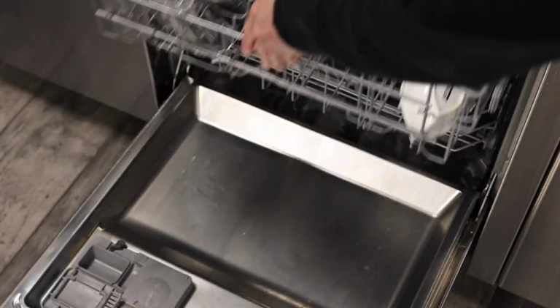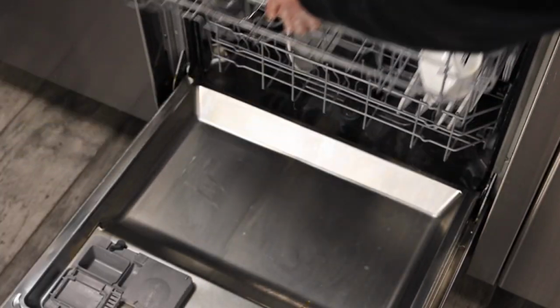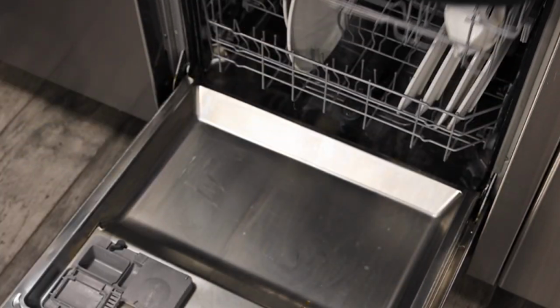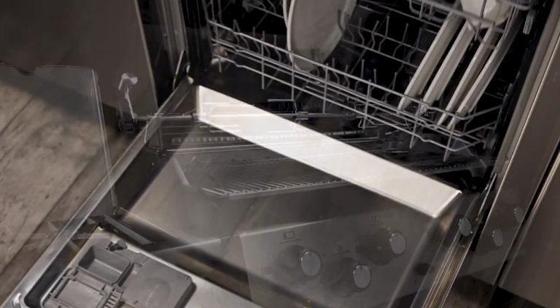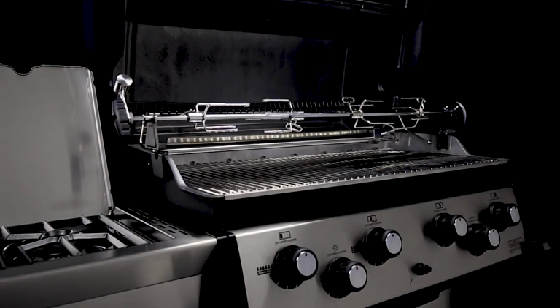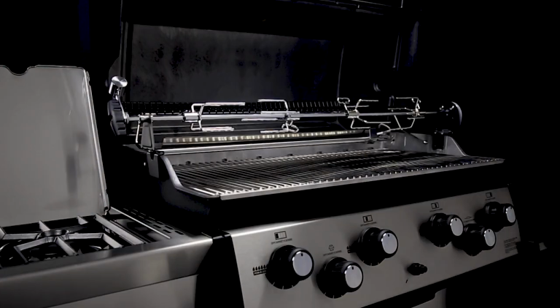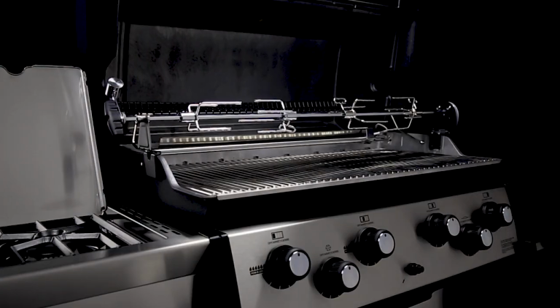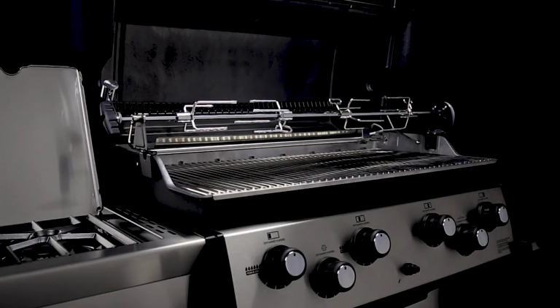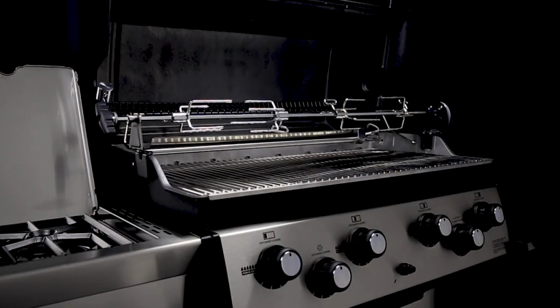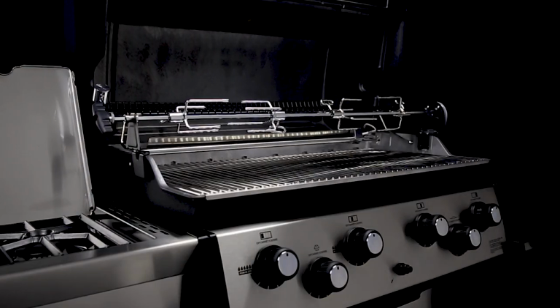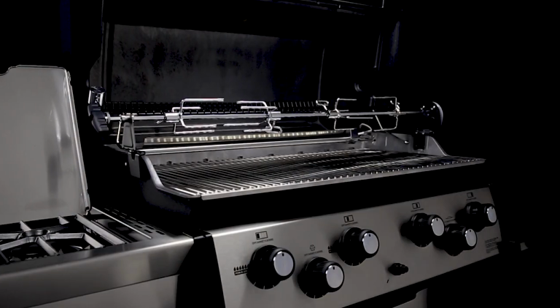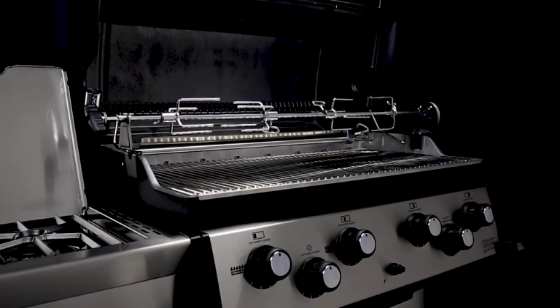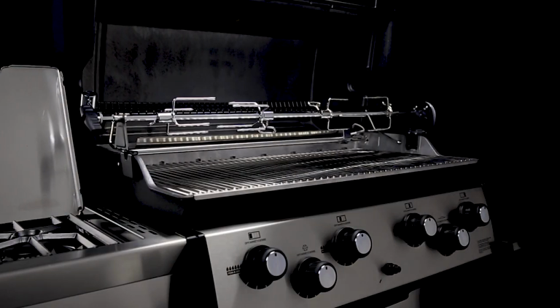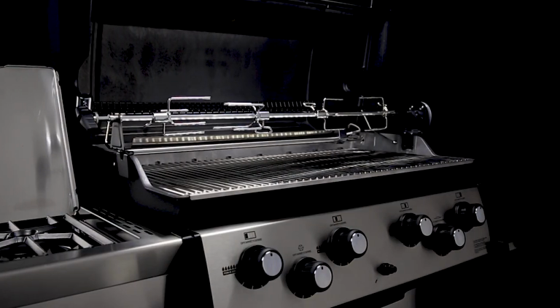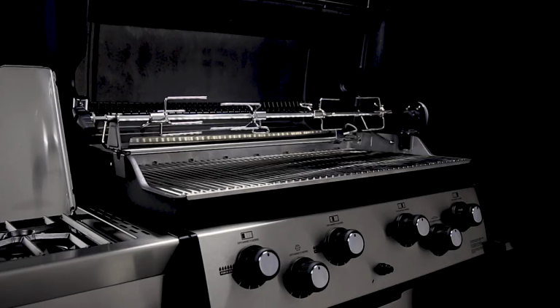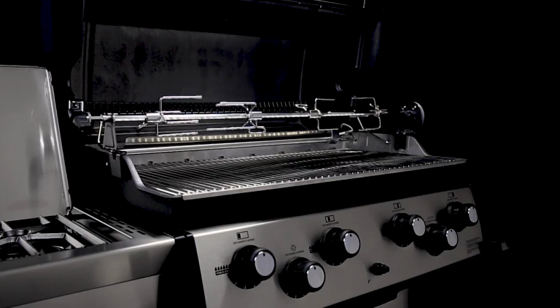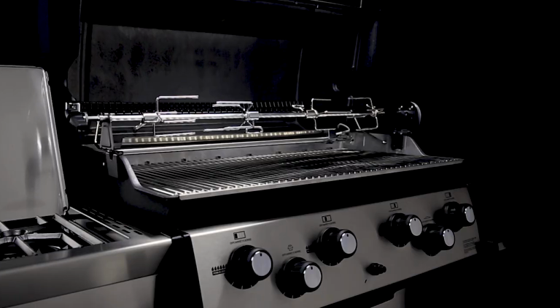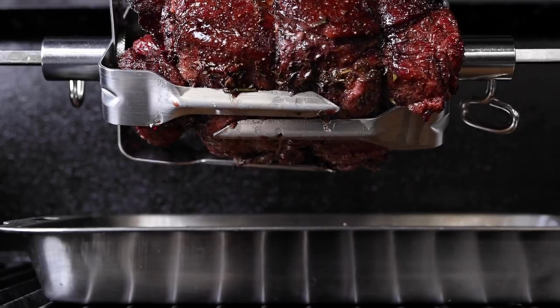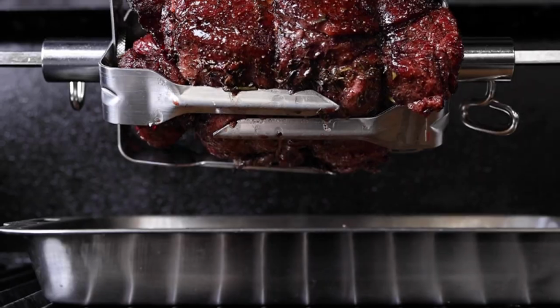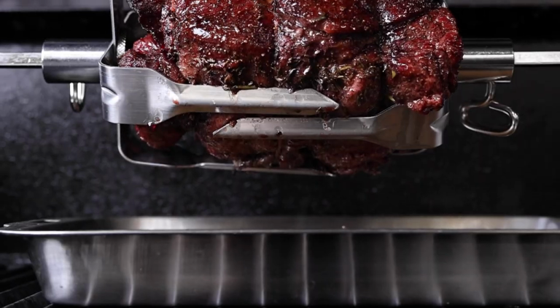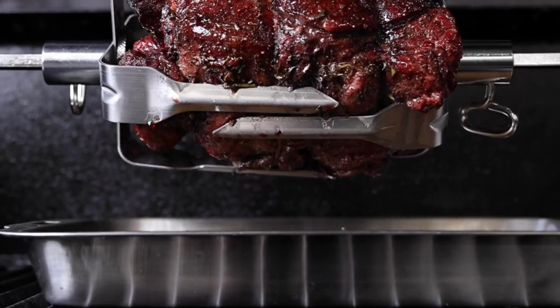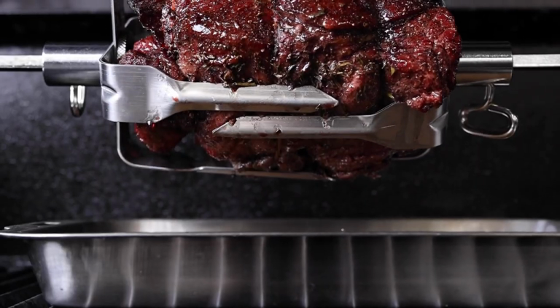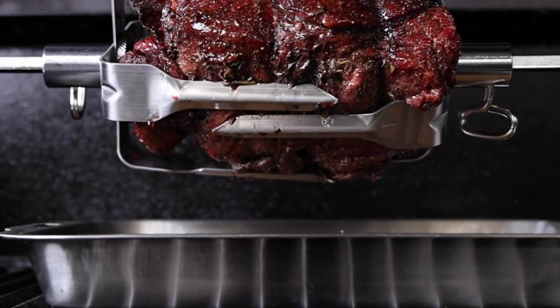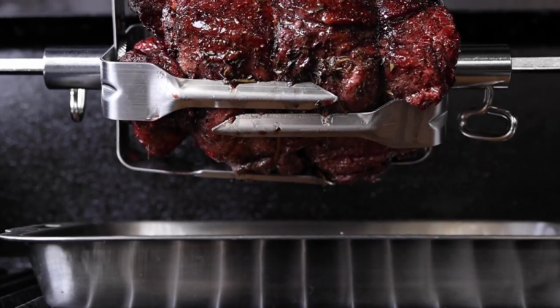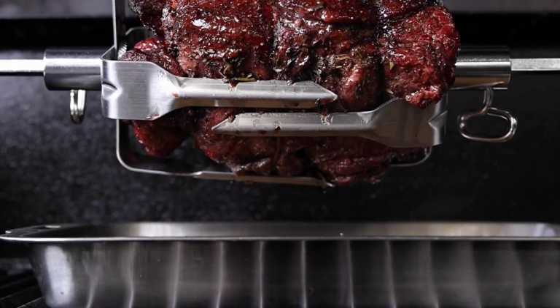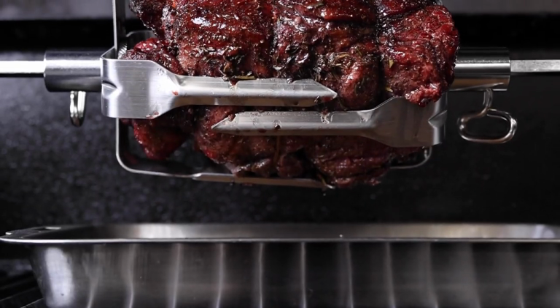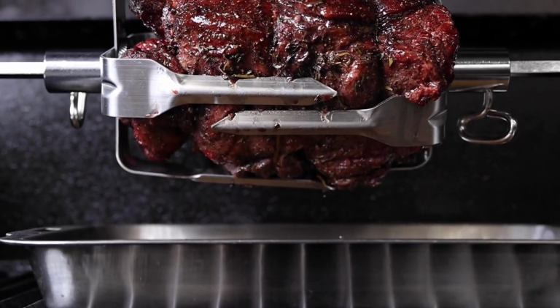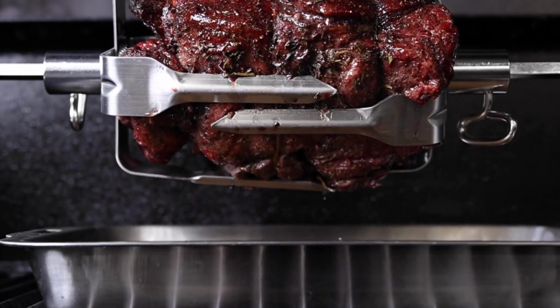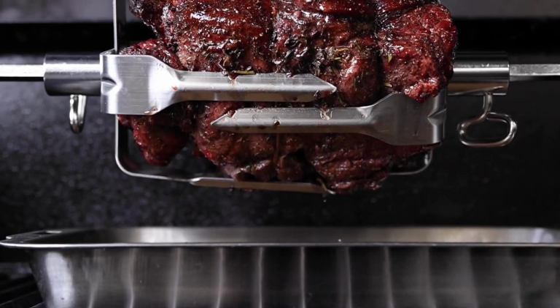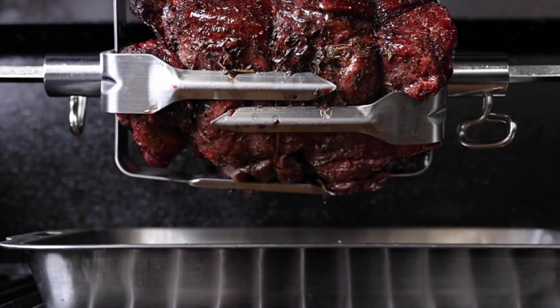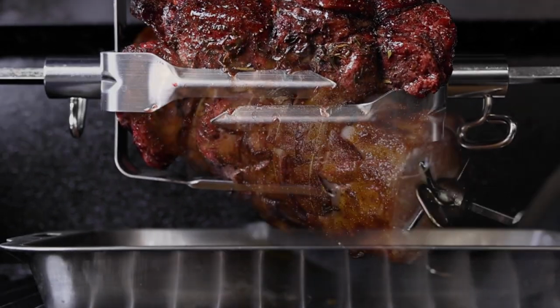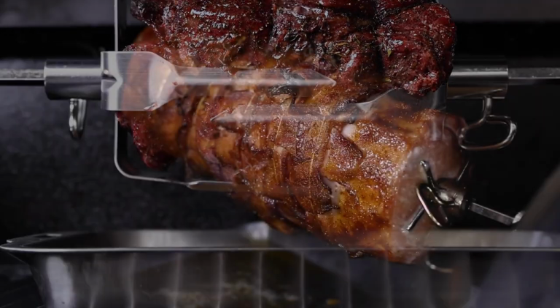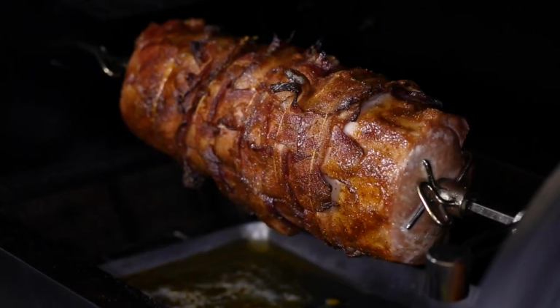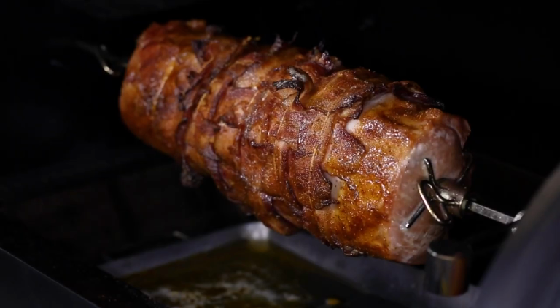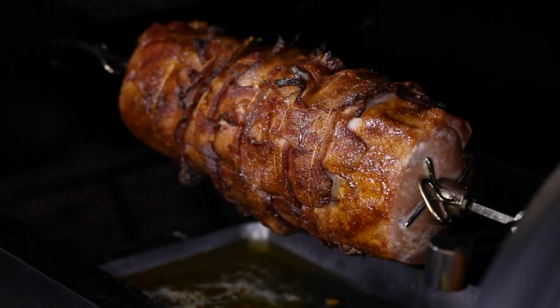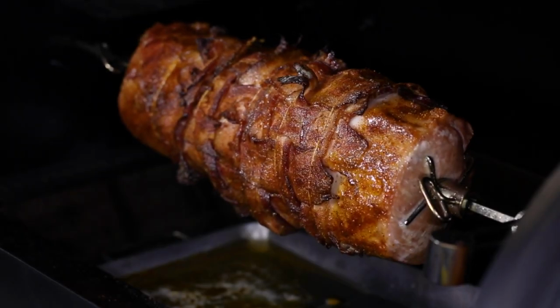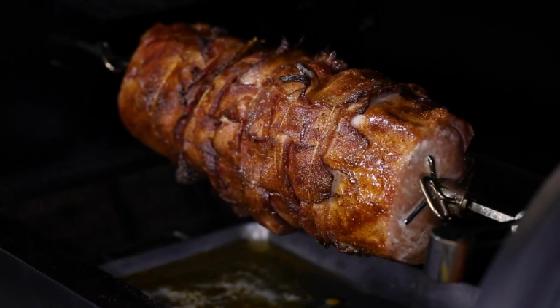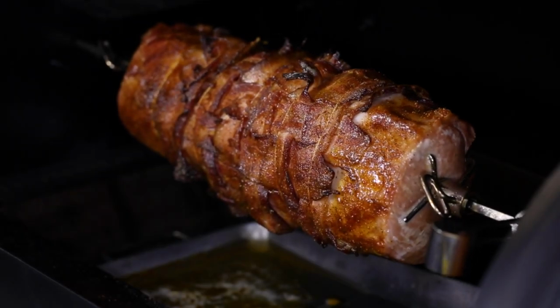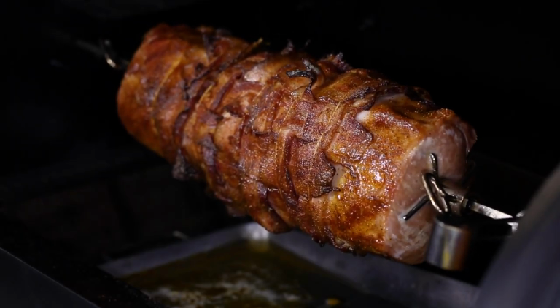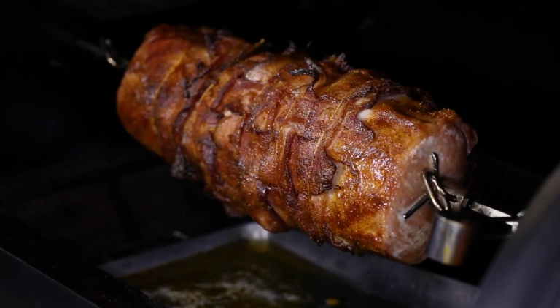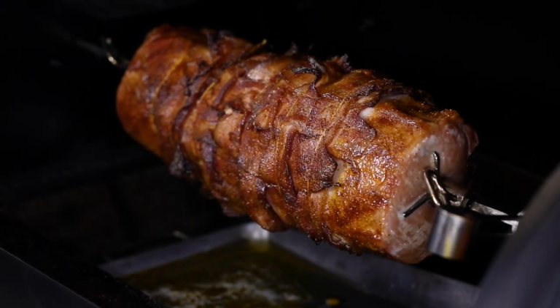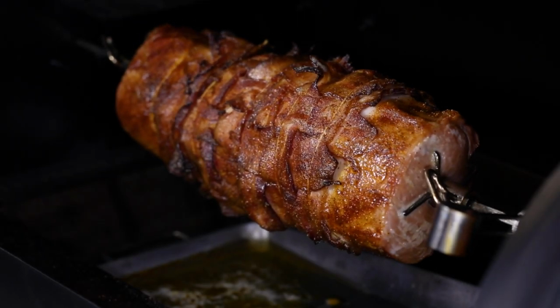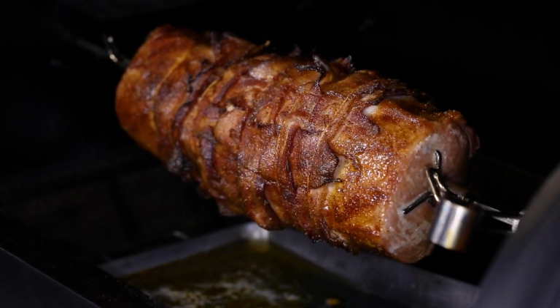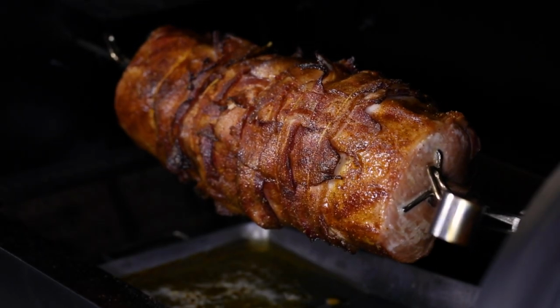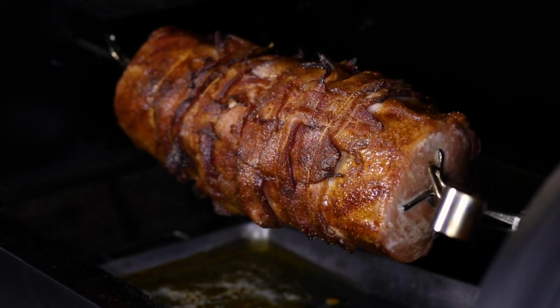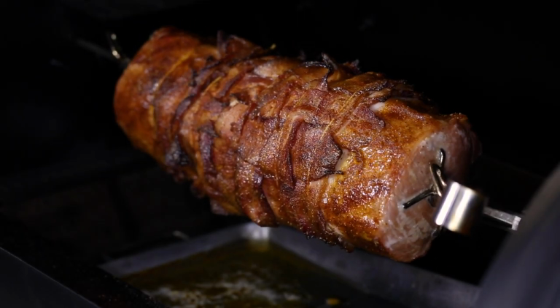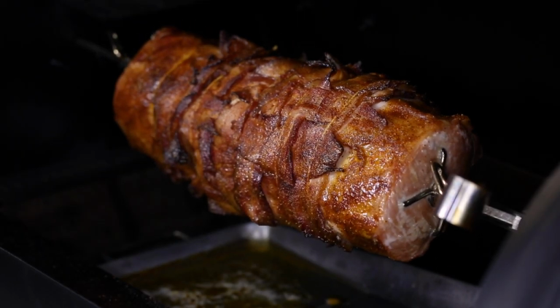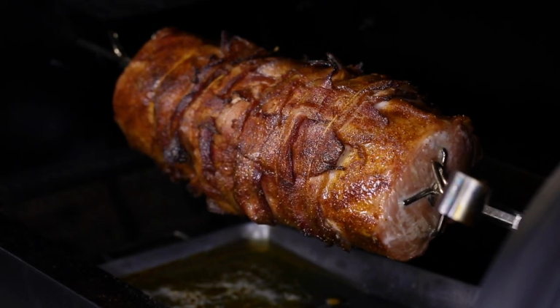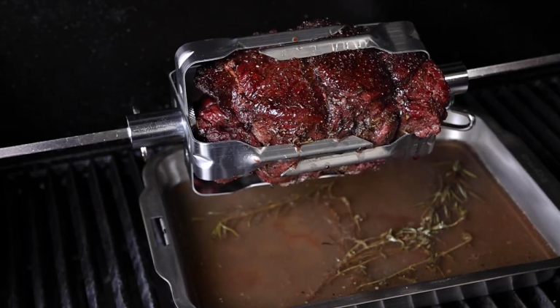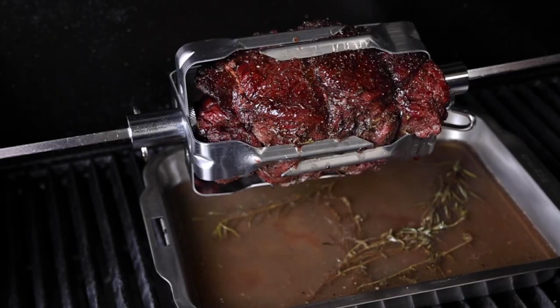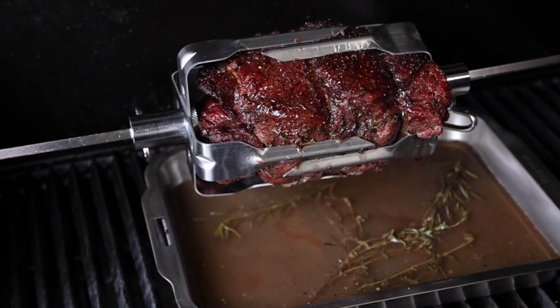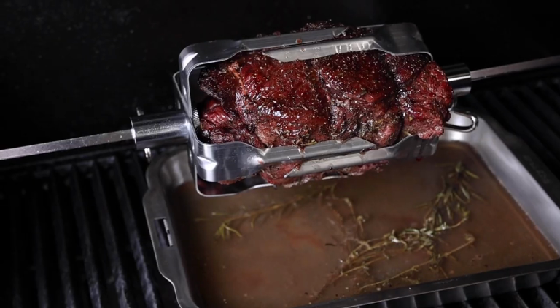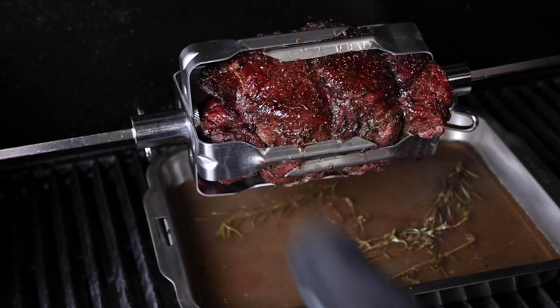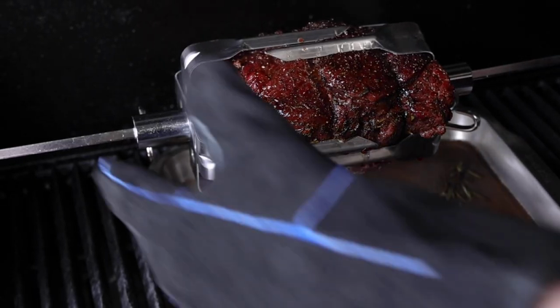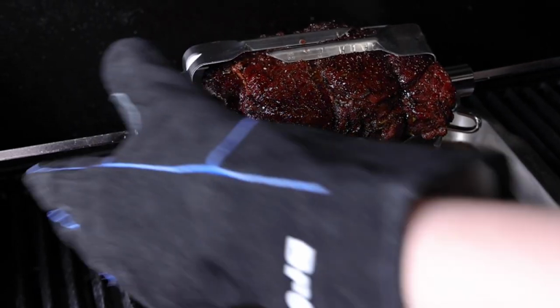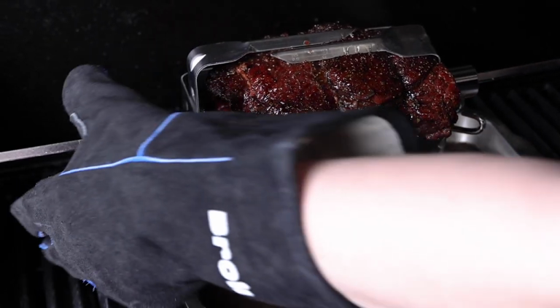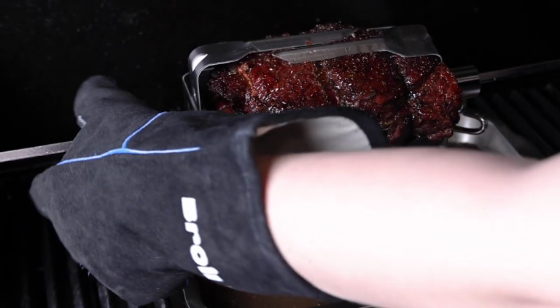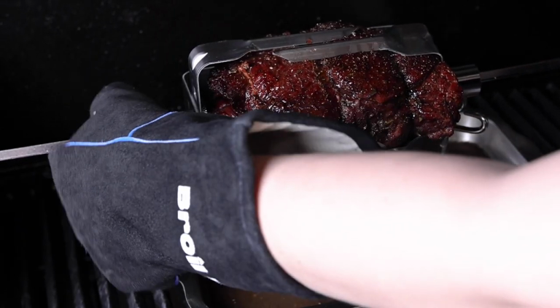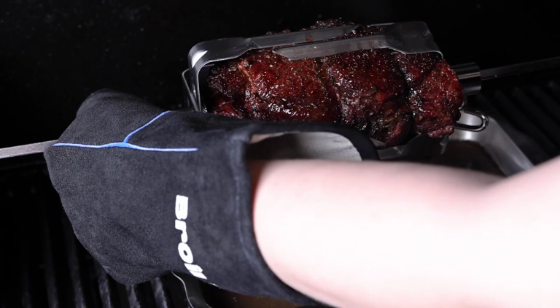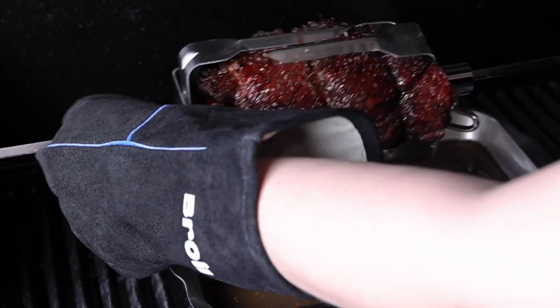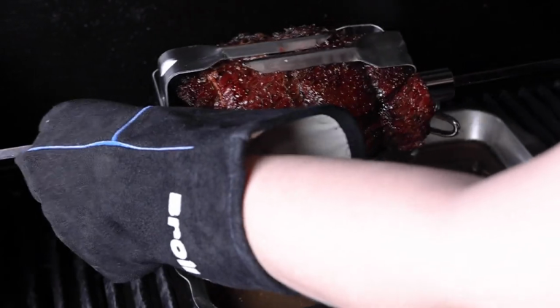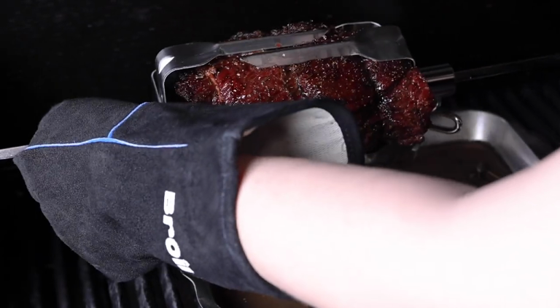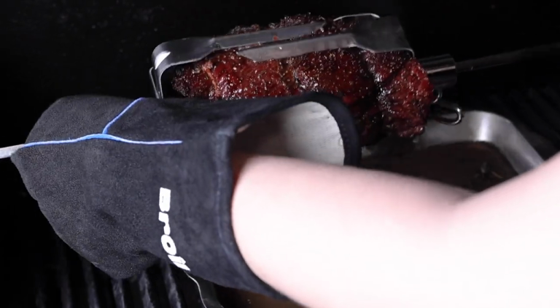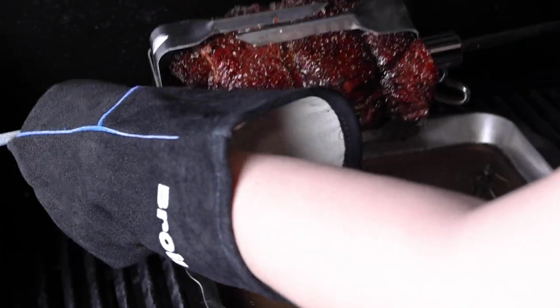Whether you're looking to add forks or enhance your rotisserie kit, the Broilking Standard Rotisserie Forks and Megaforks are a great add-on.